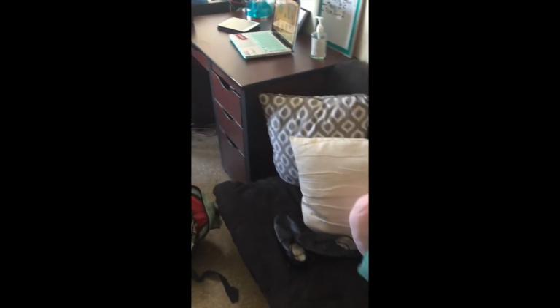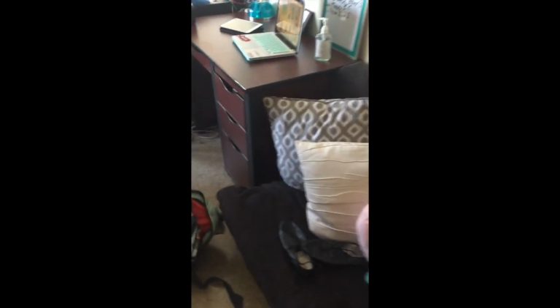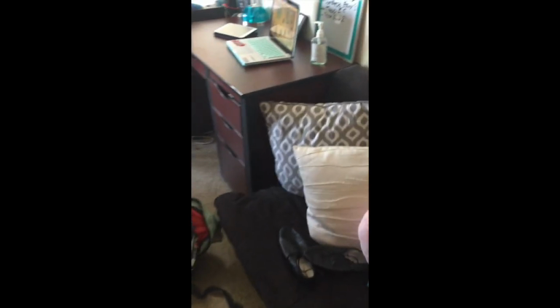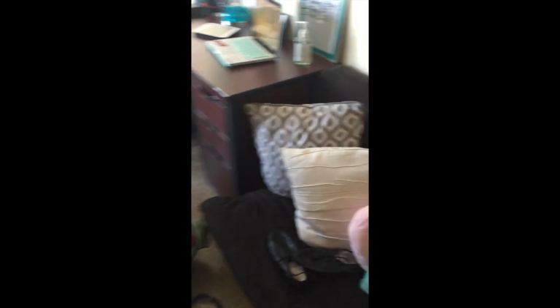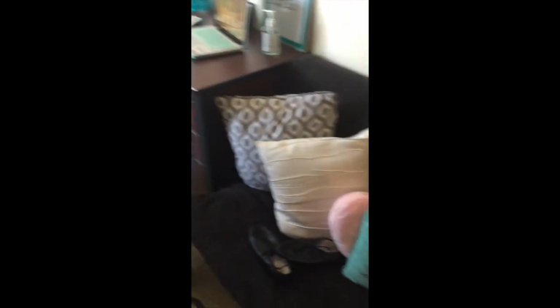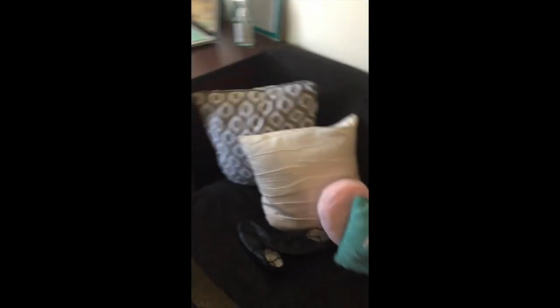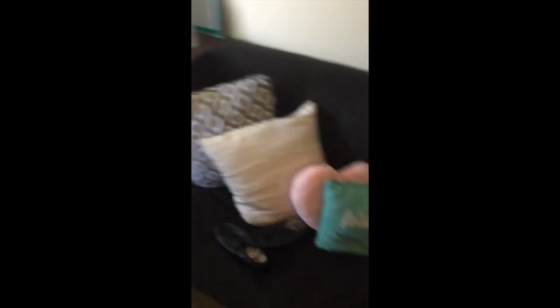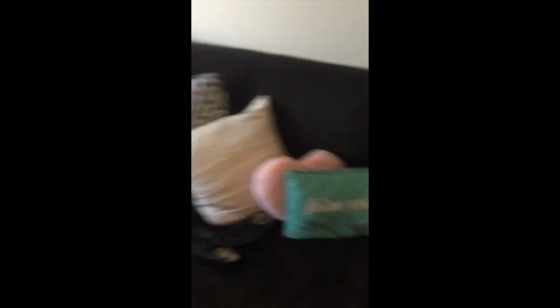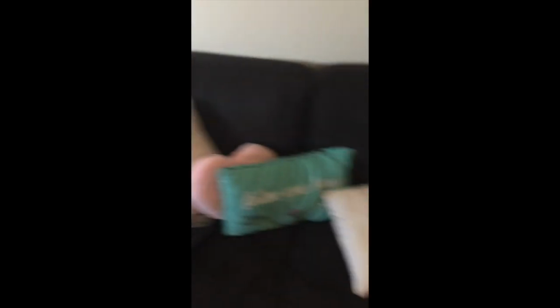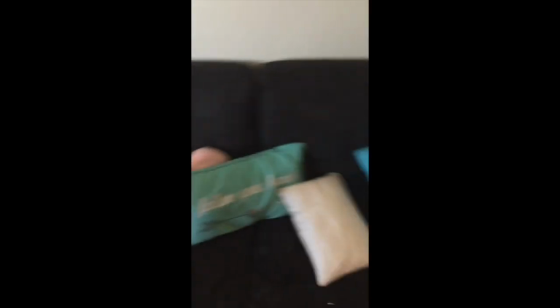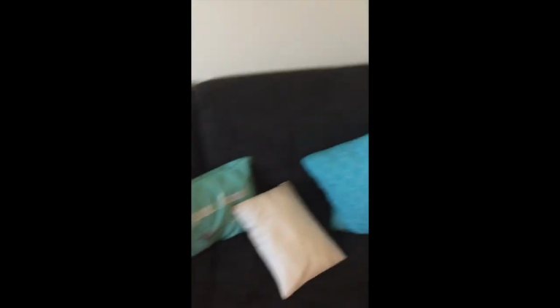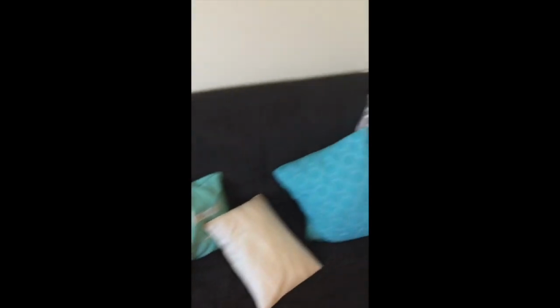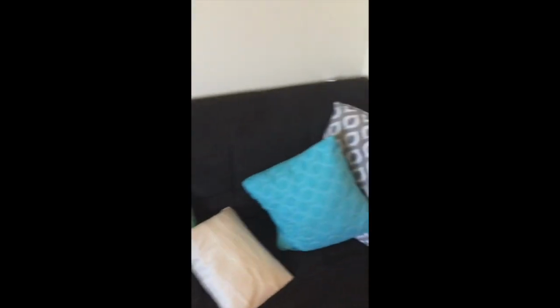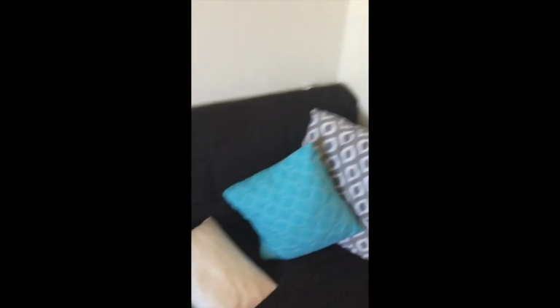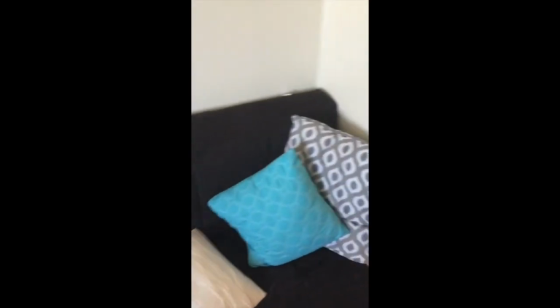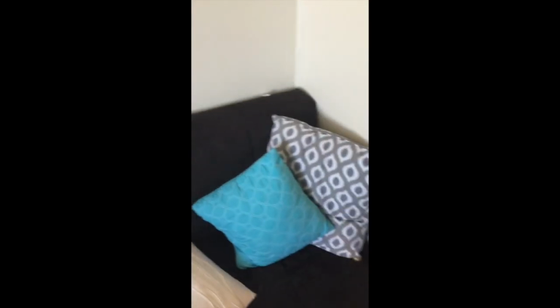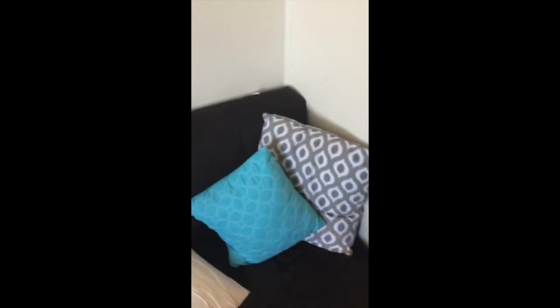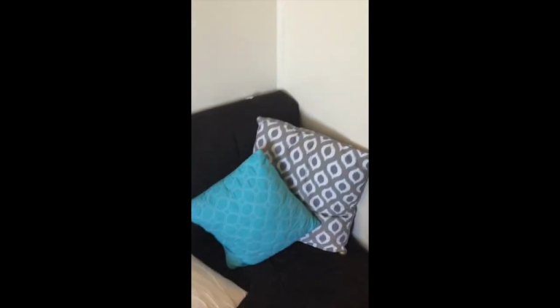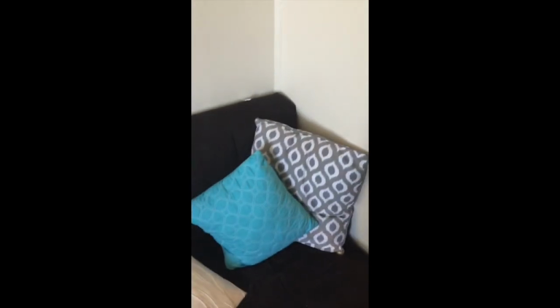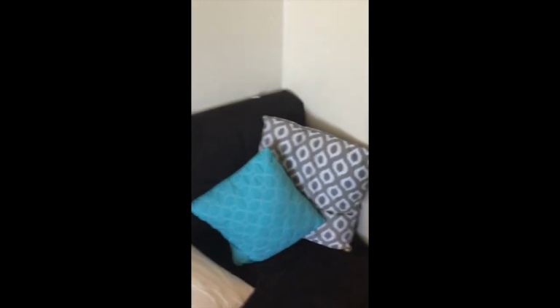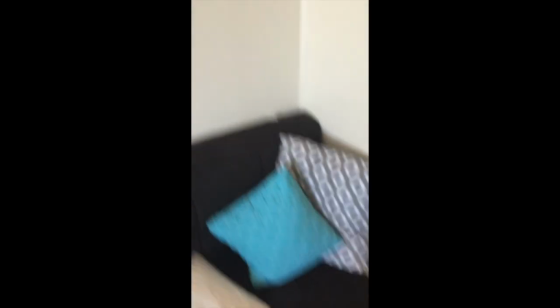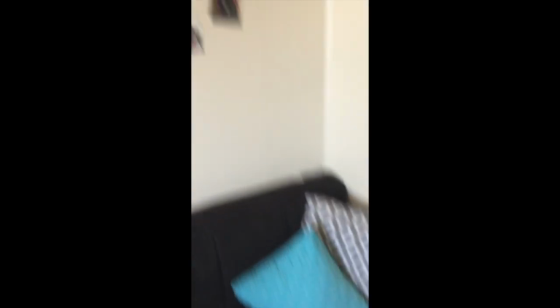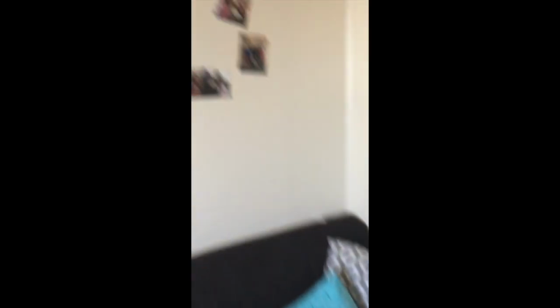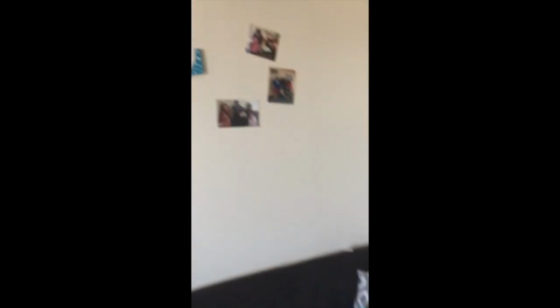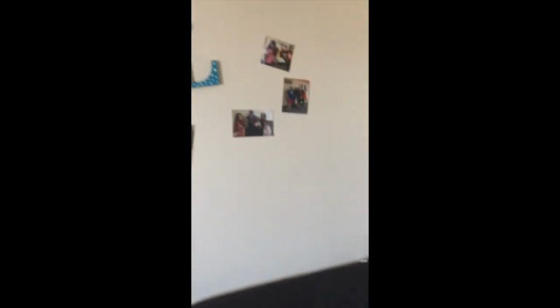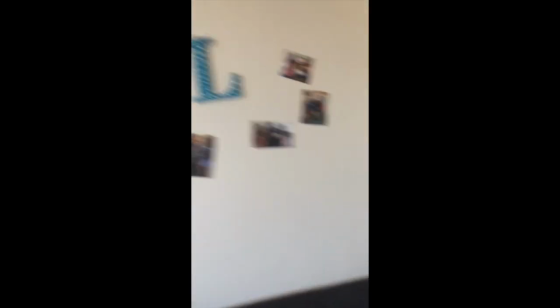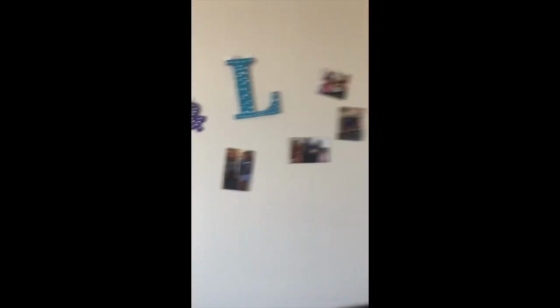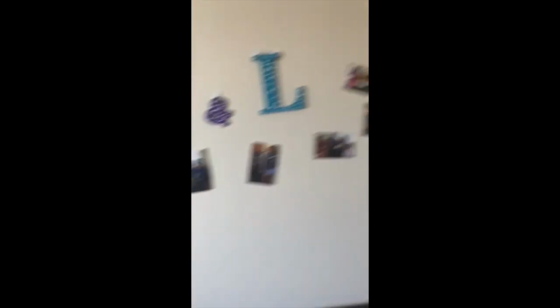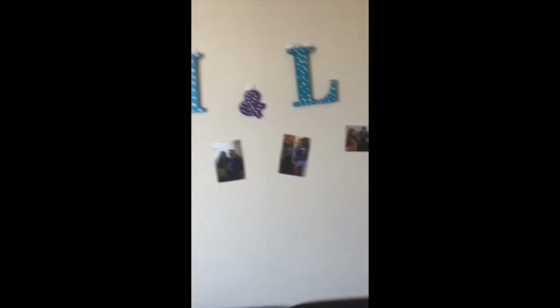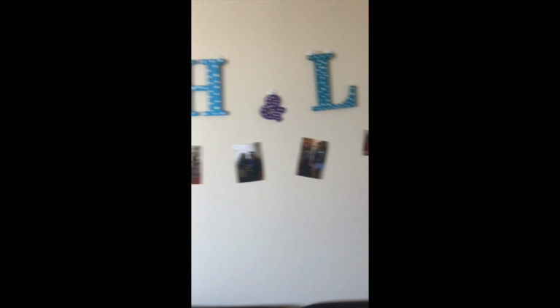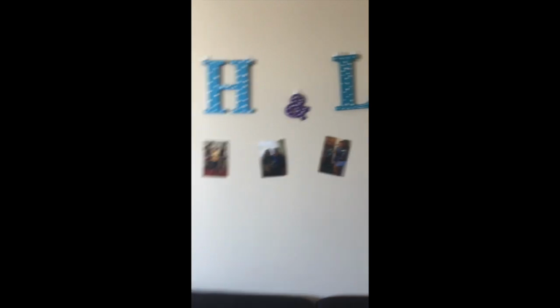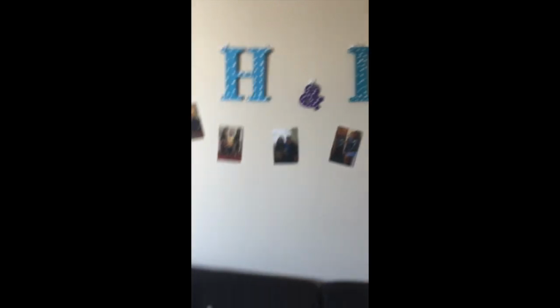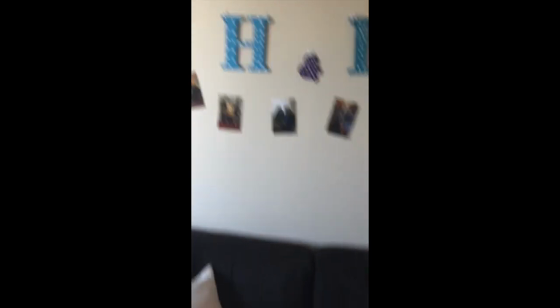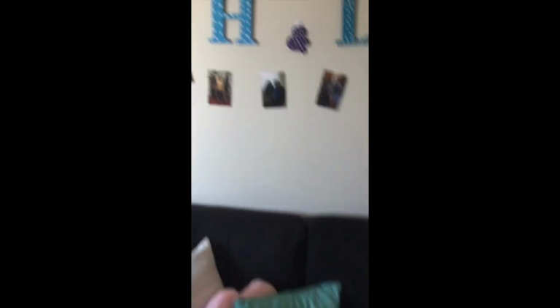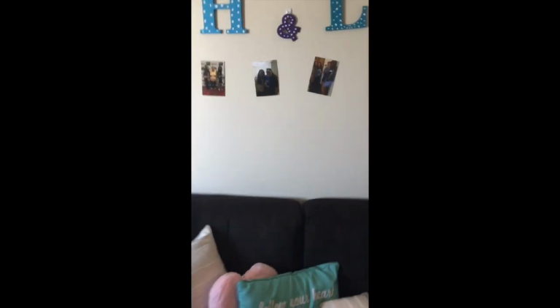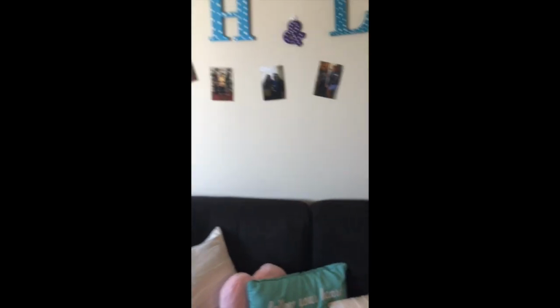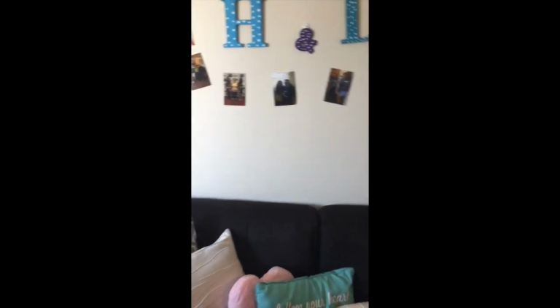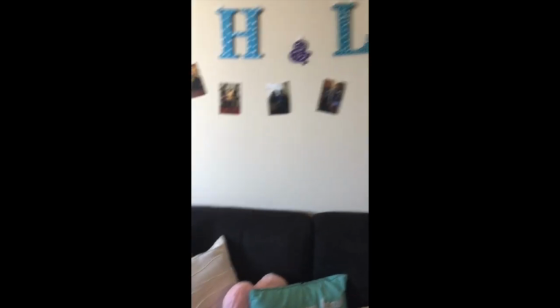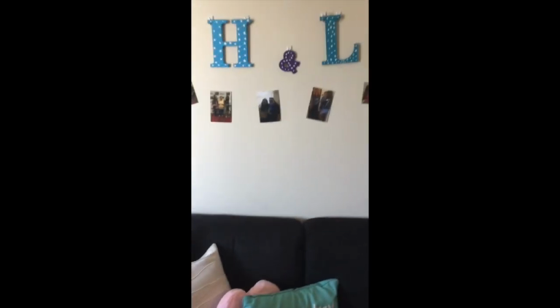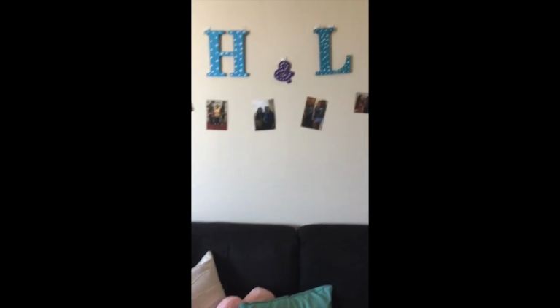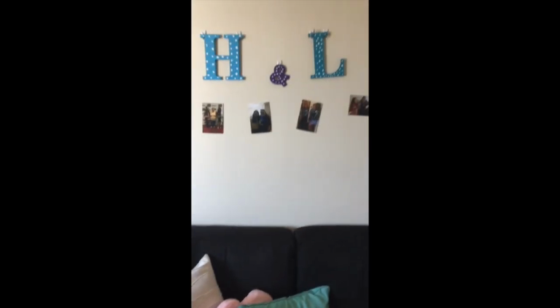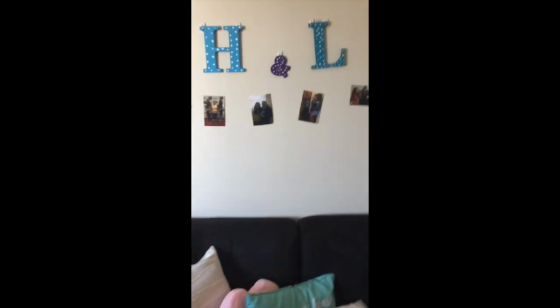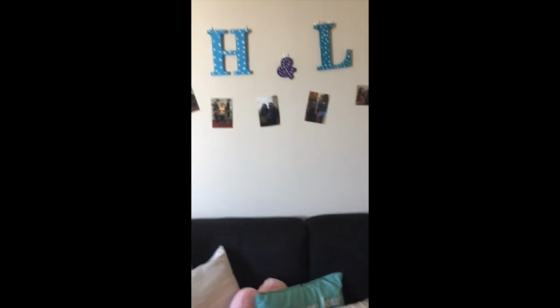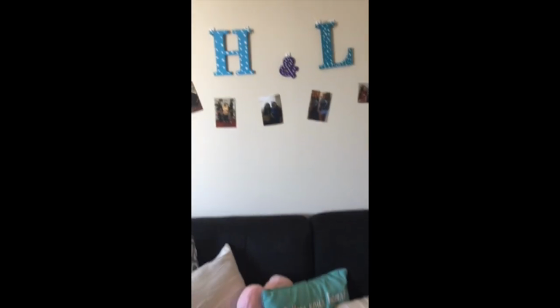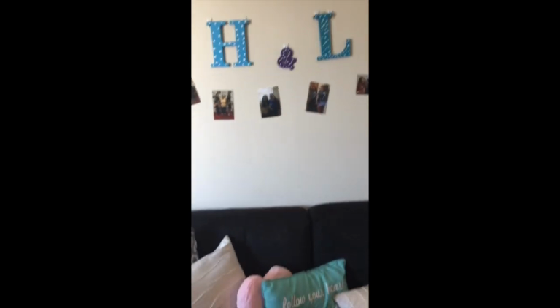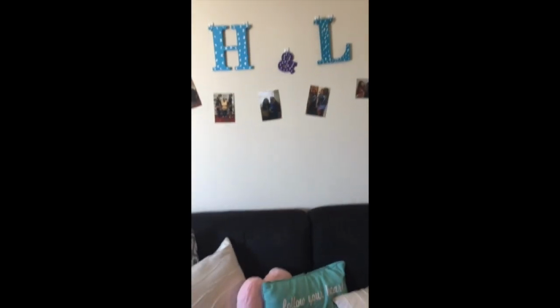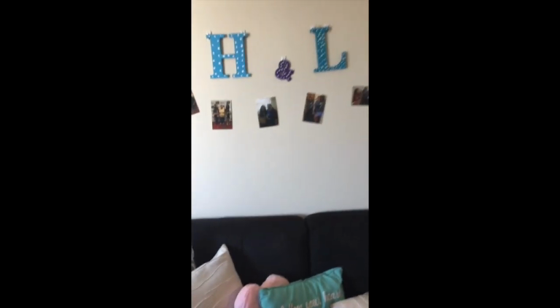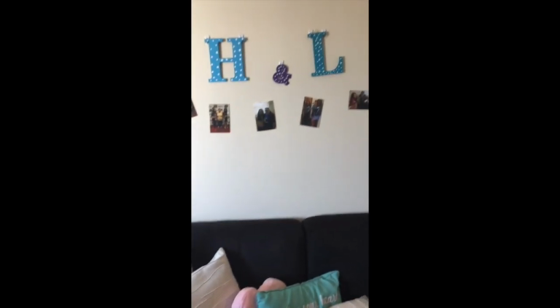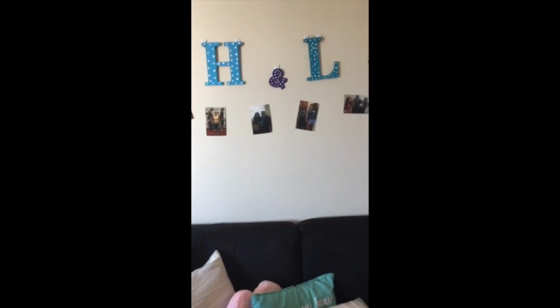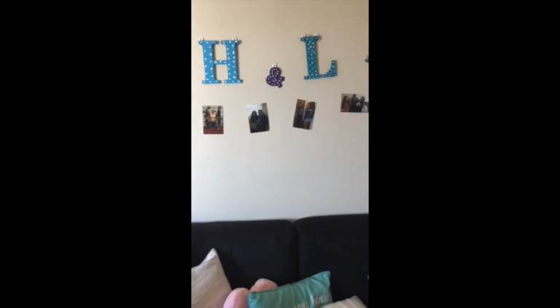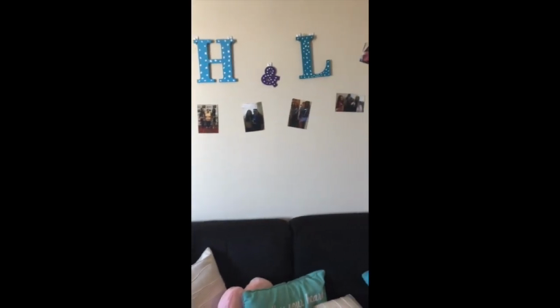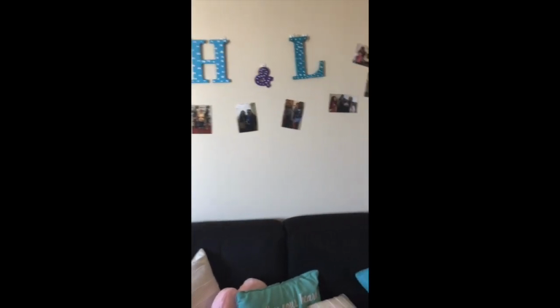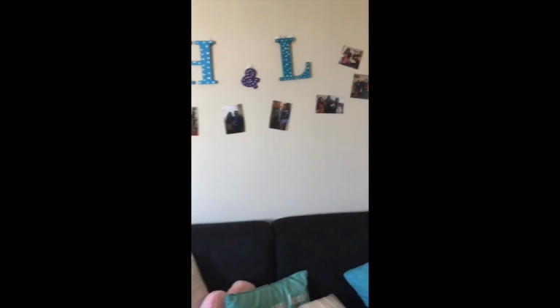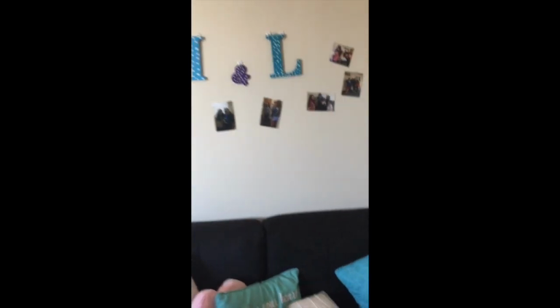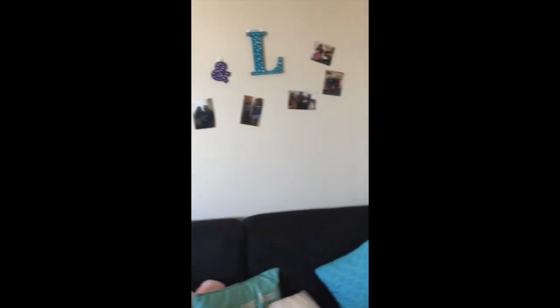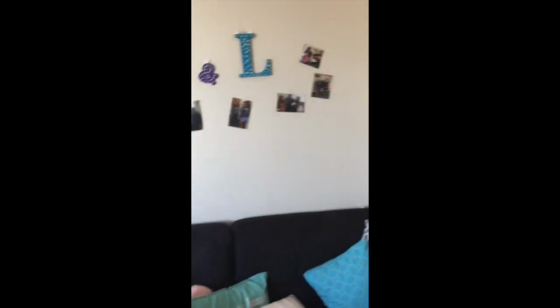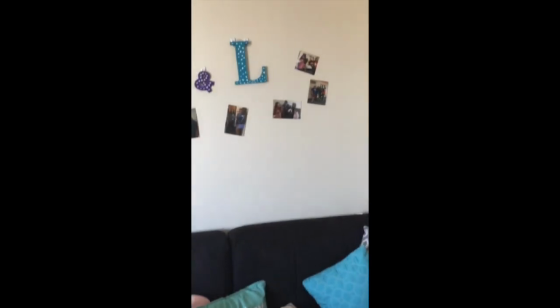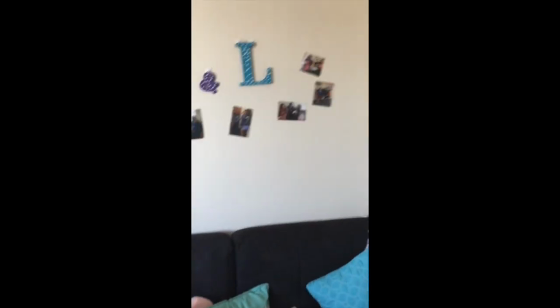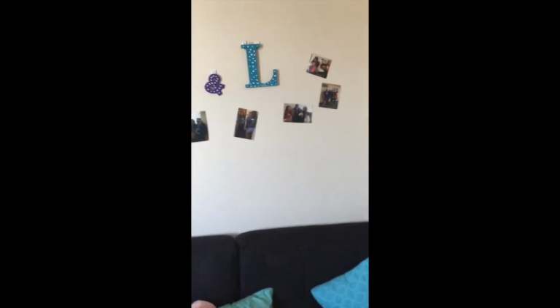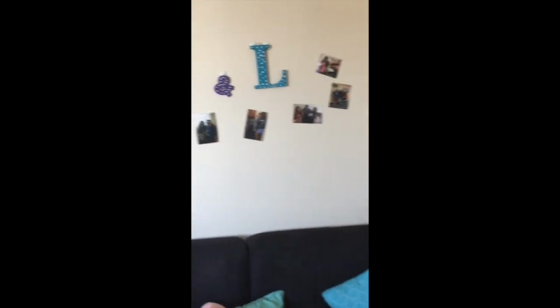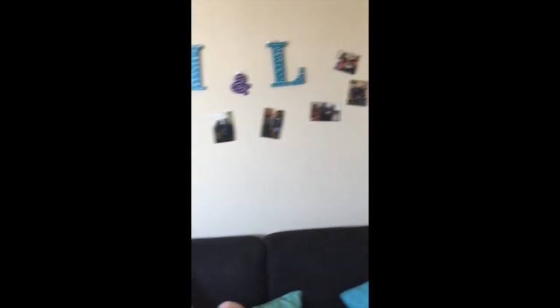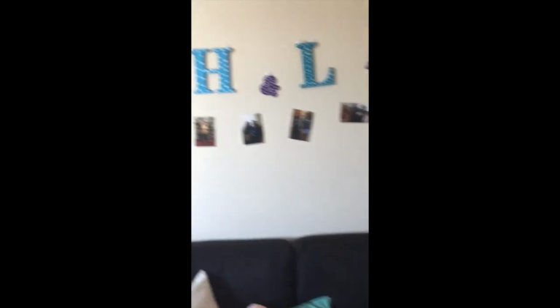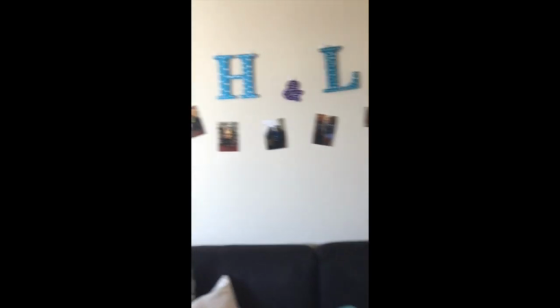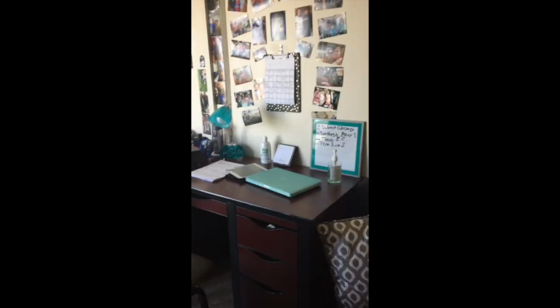Then we have the futon with some decorative pillows on it, and here's the H&L sign above it.